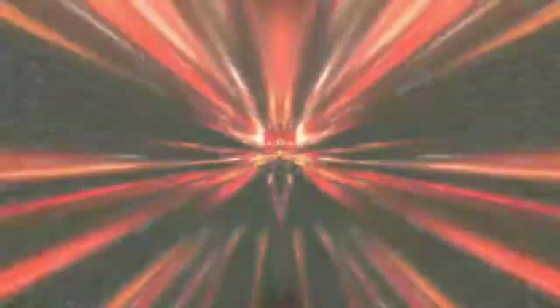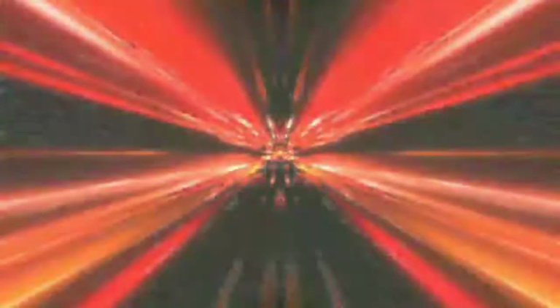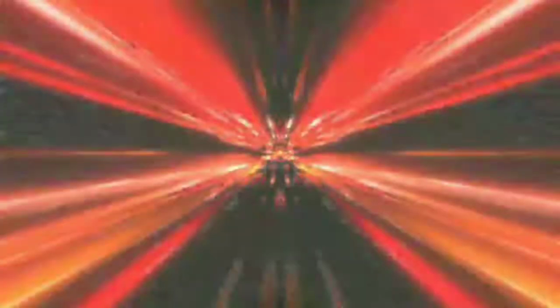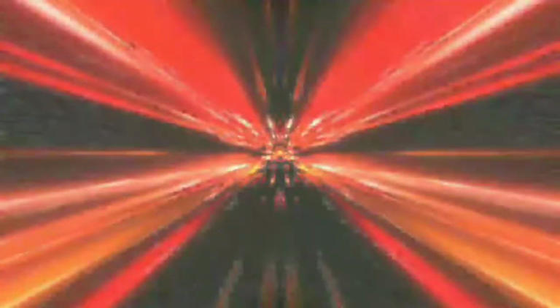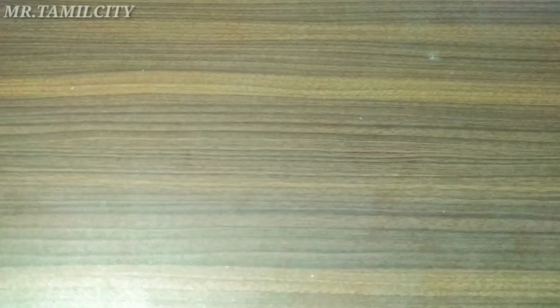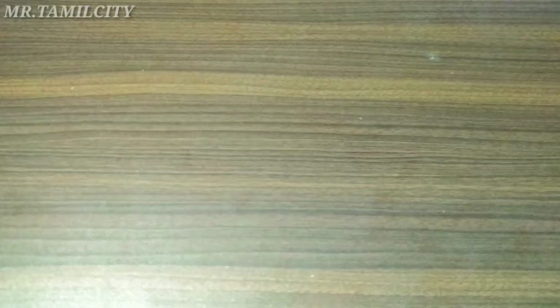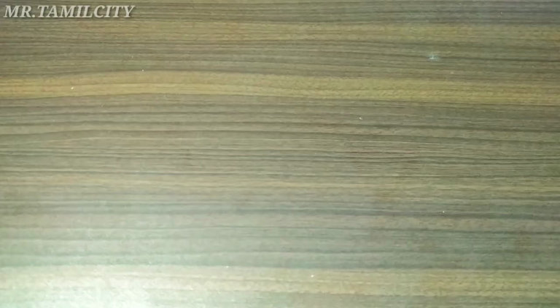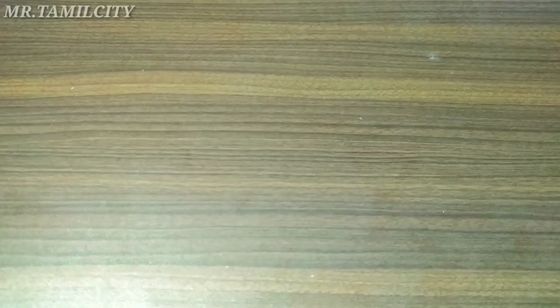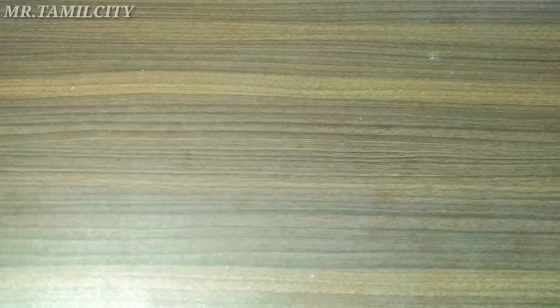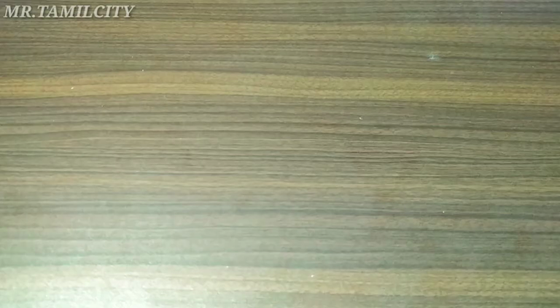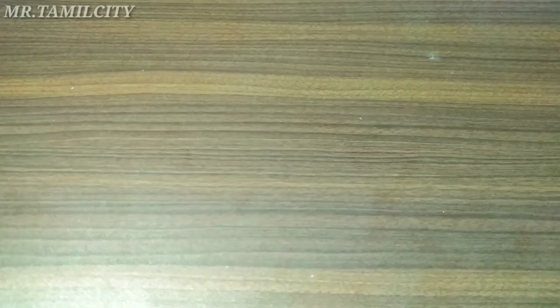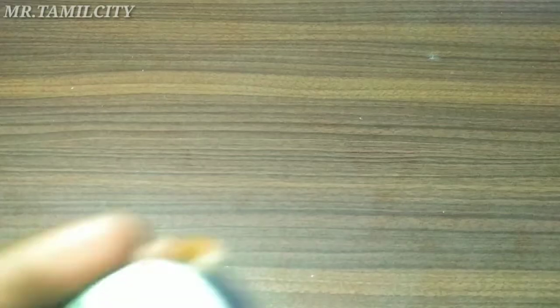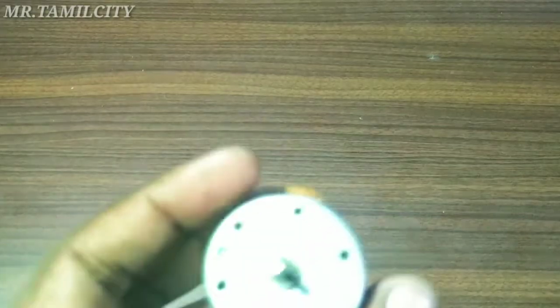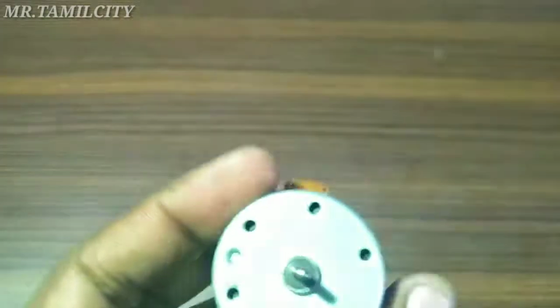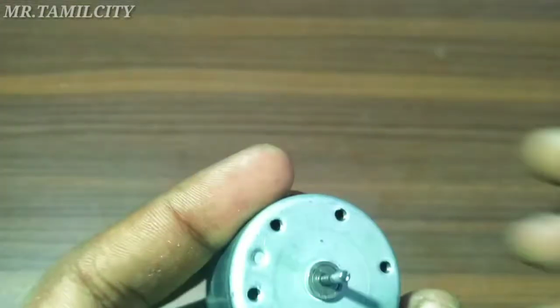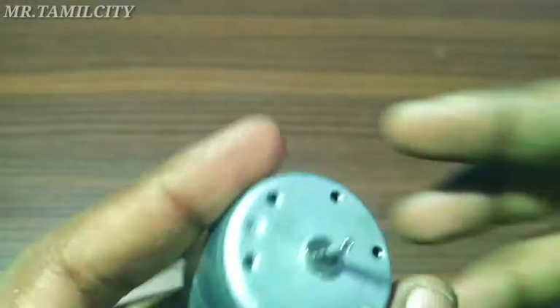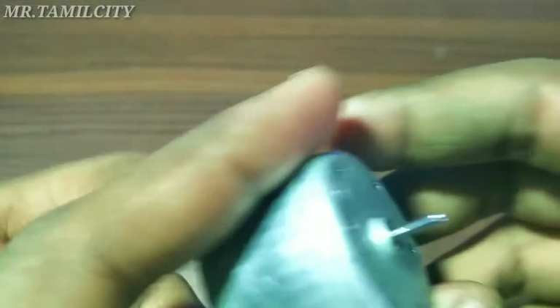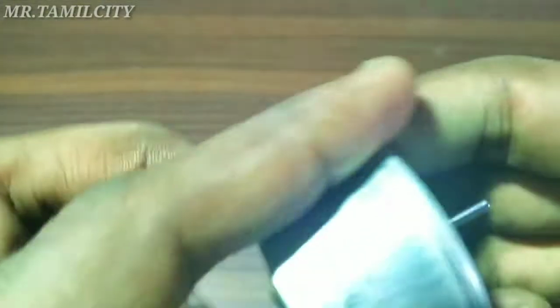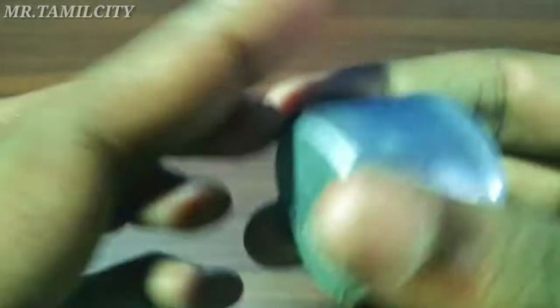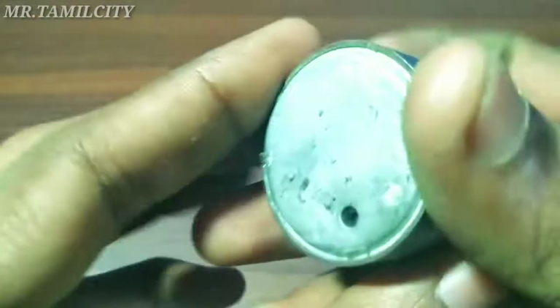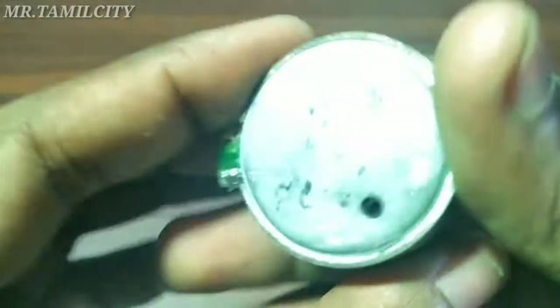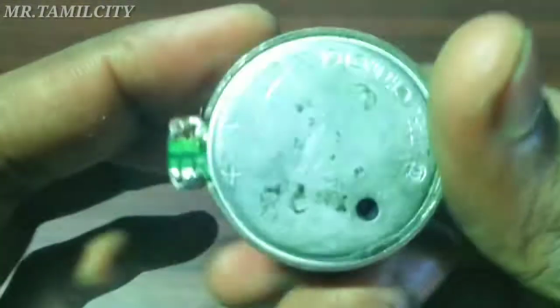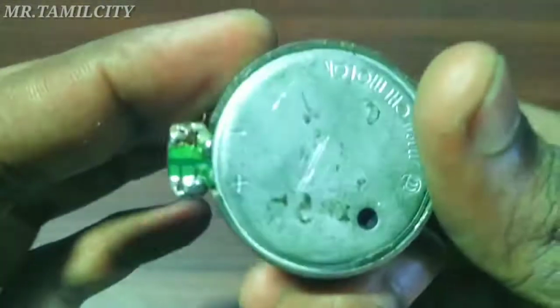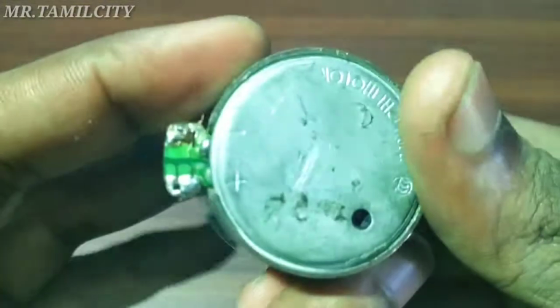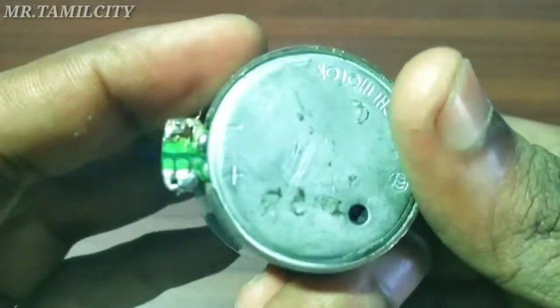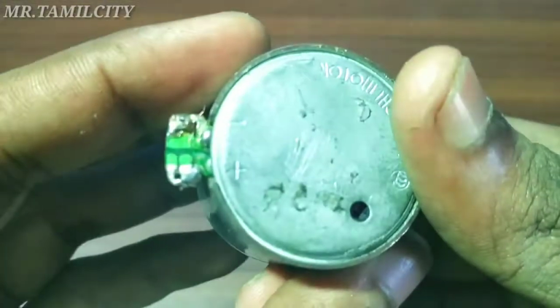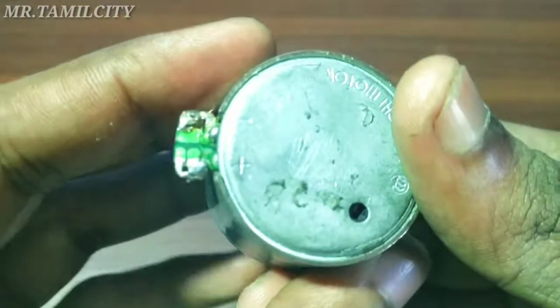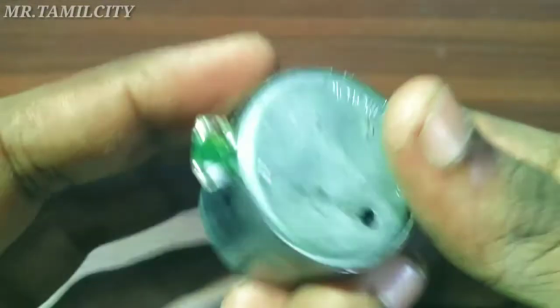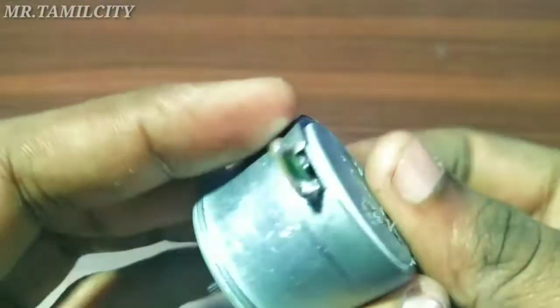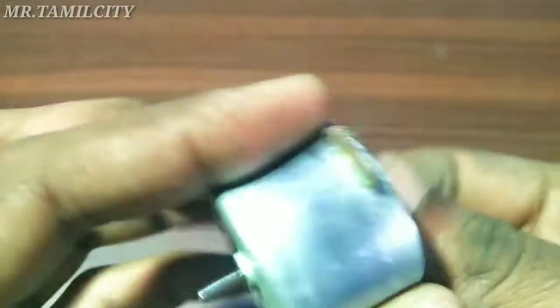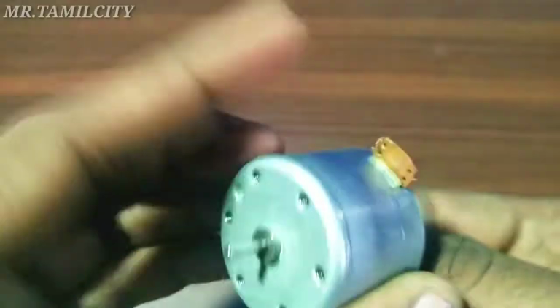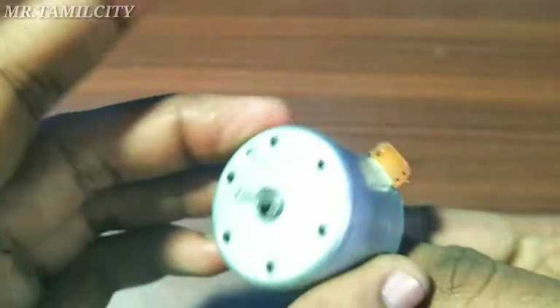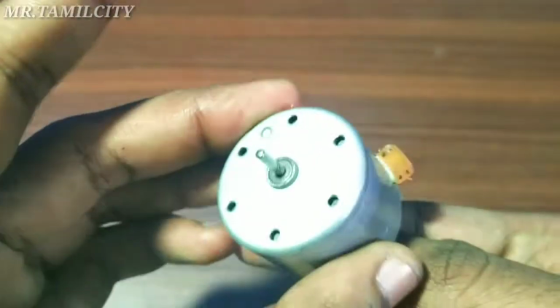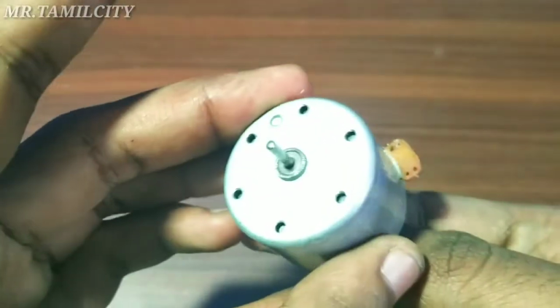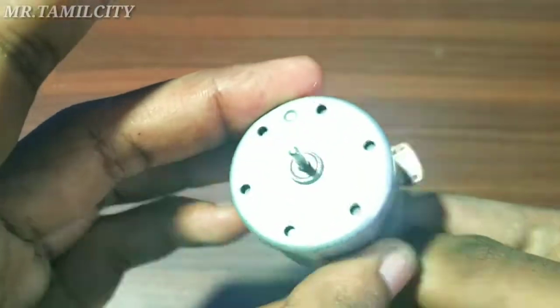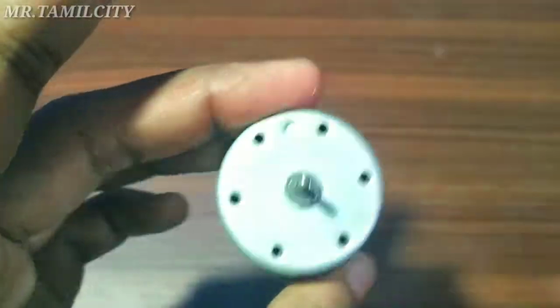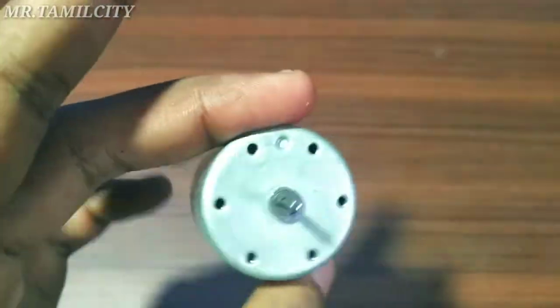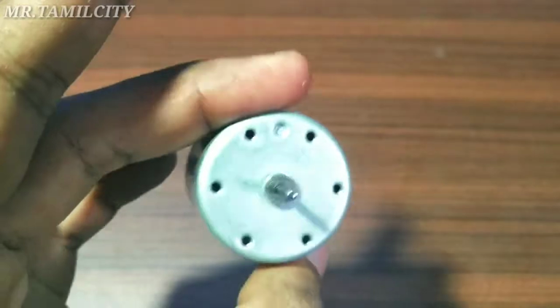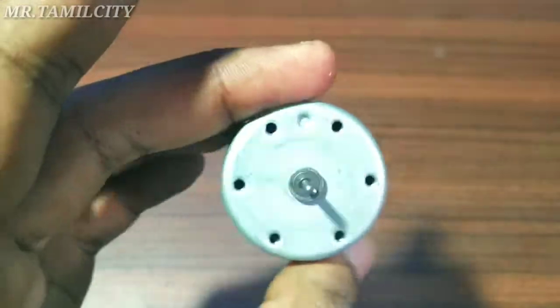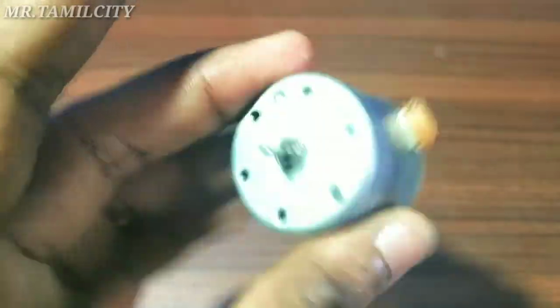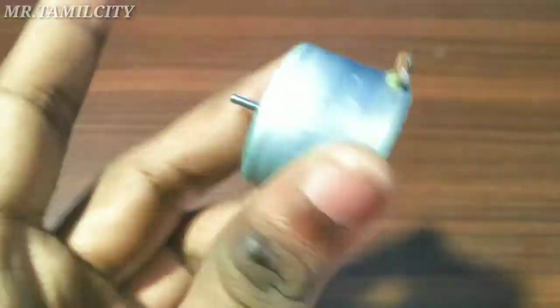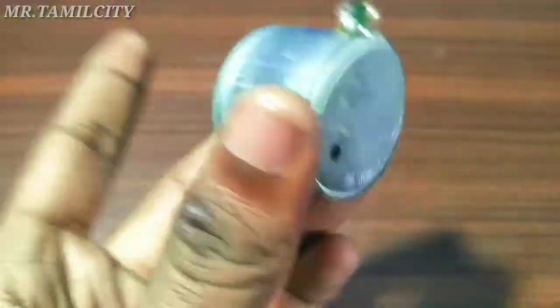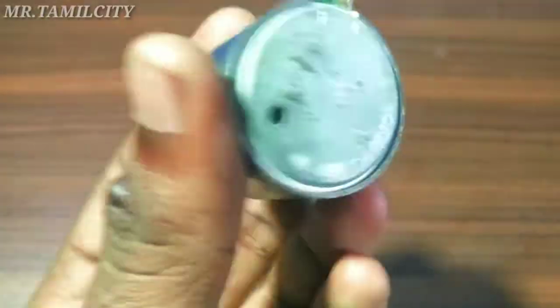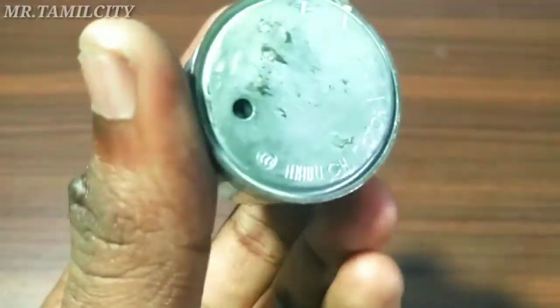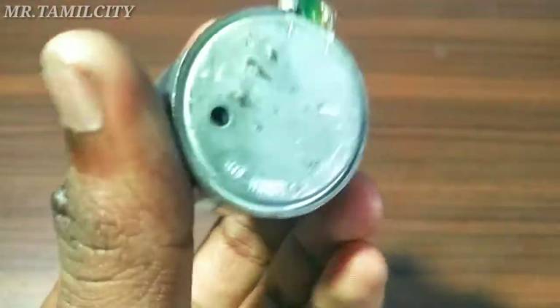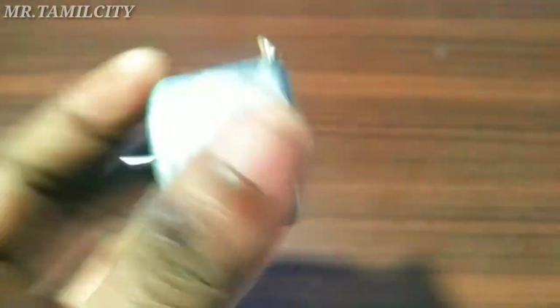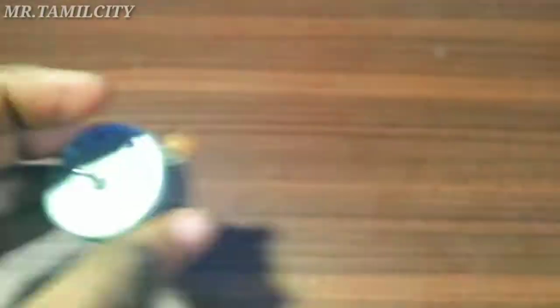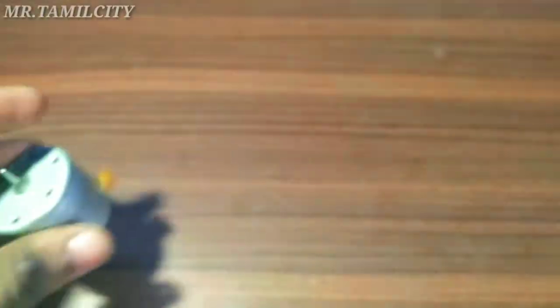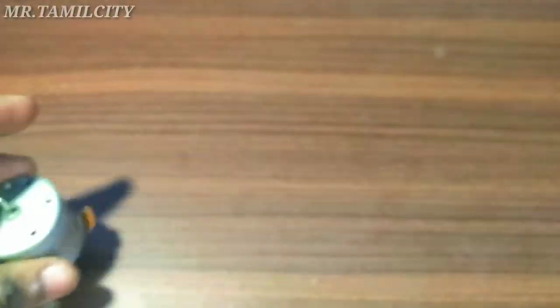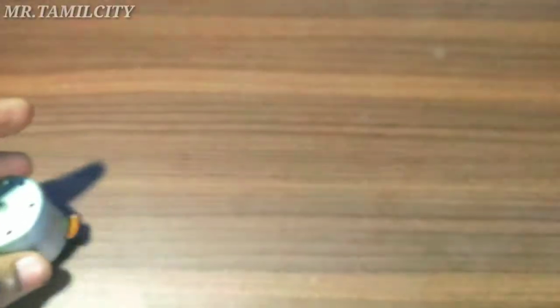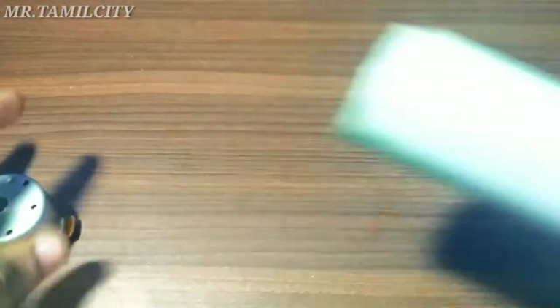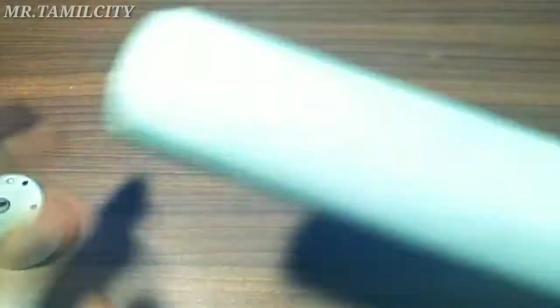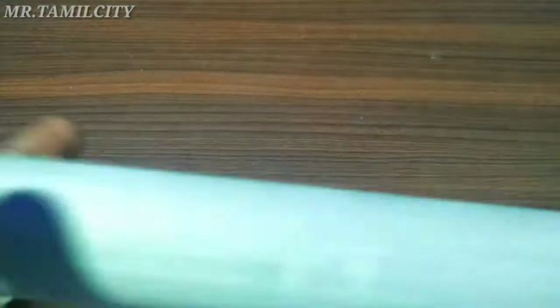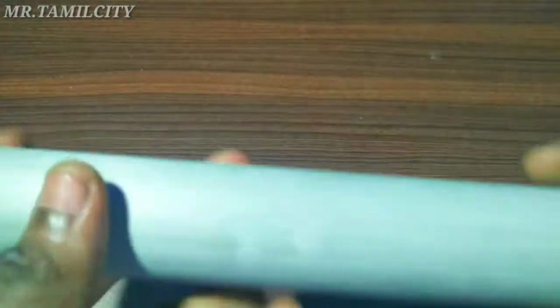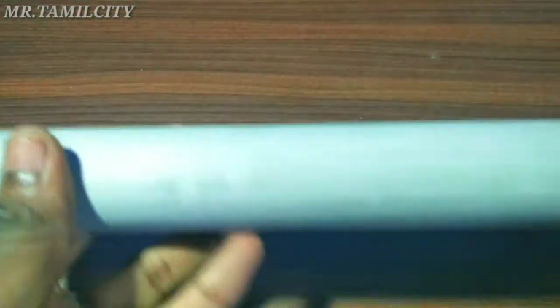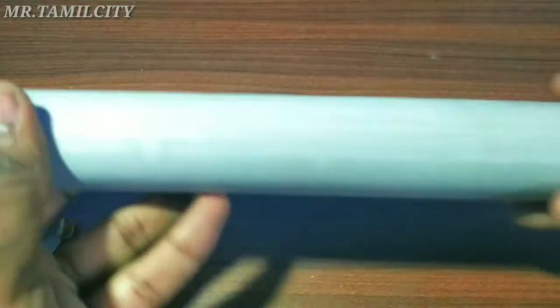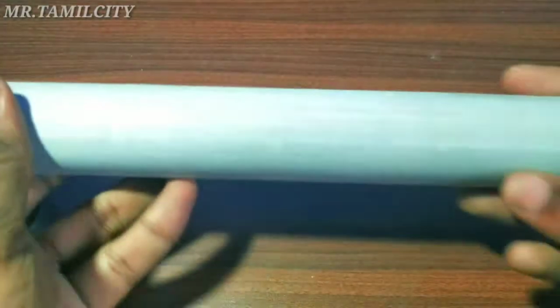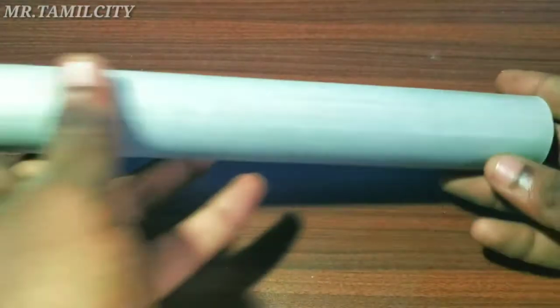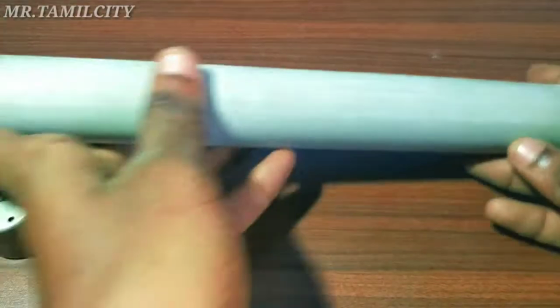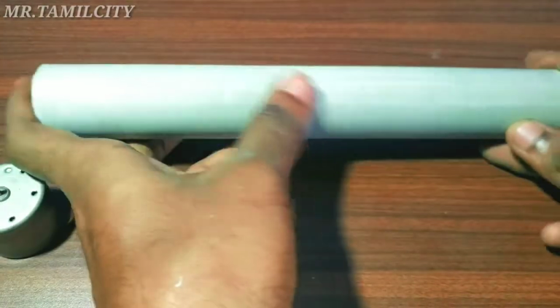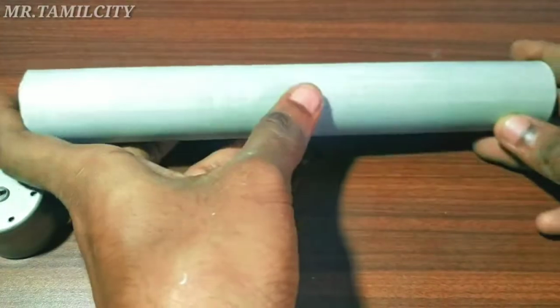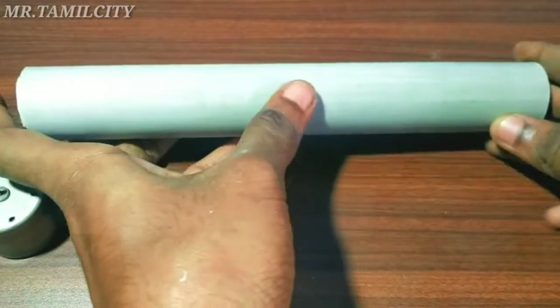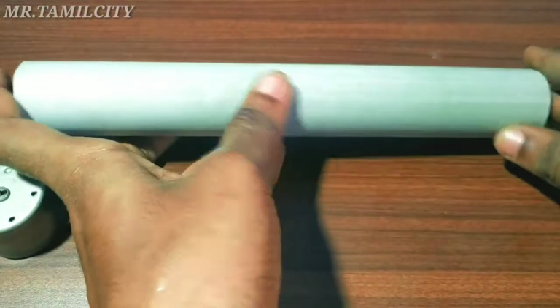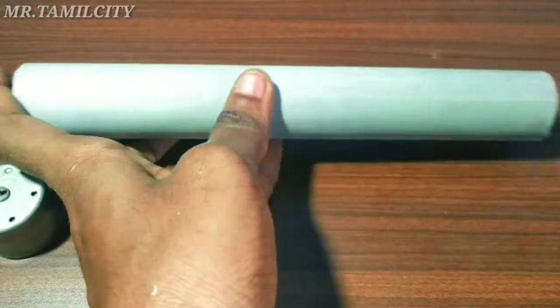Hello guys, I'm Mr. Thamilsew. I'm going to show you how to do the warlight. I'm going to show you how to do the machine.